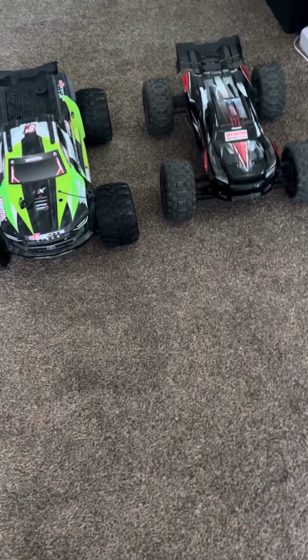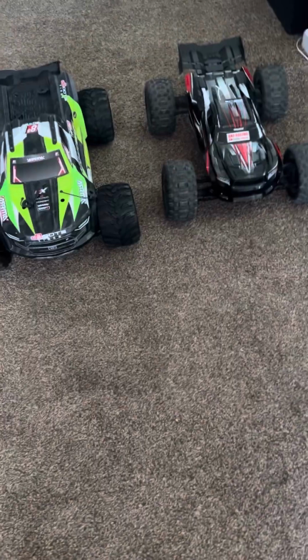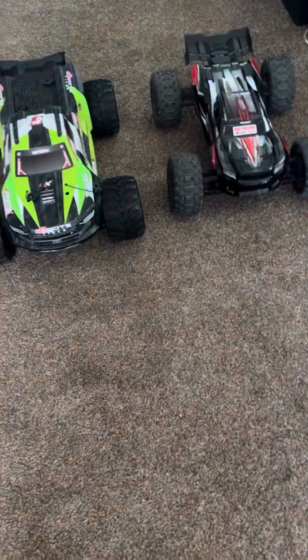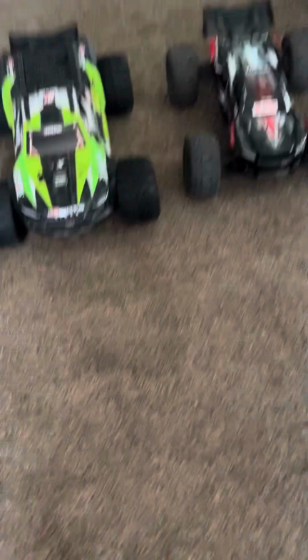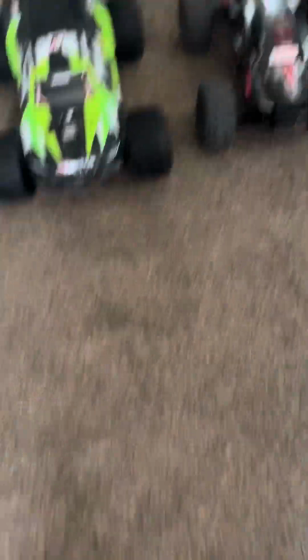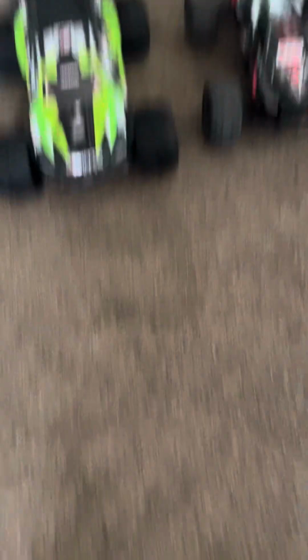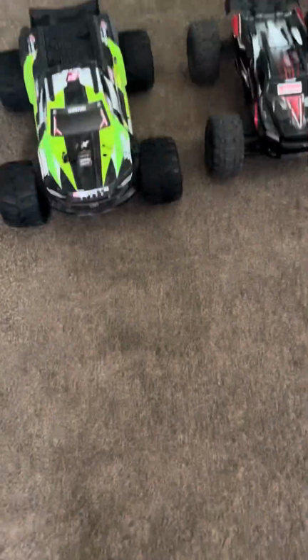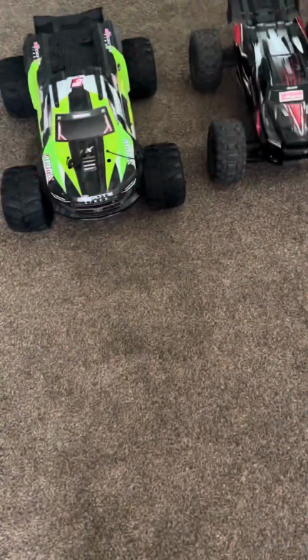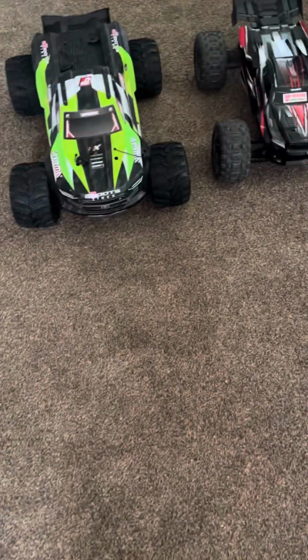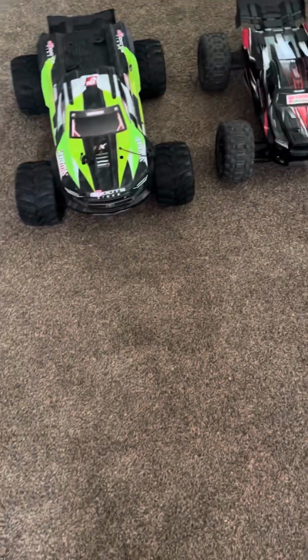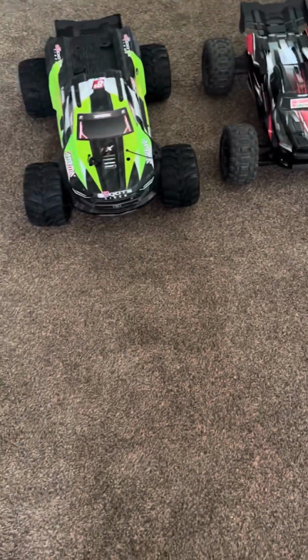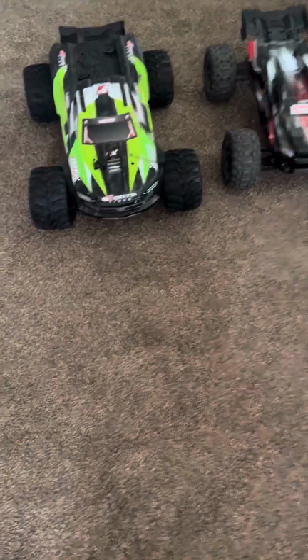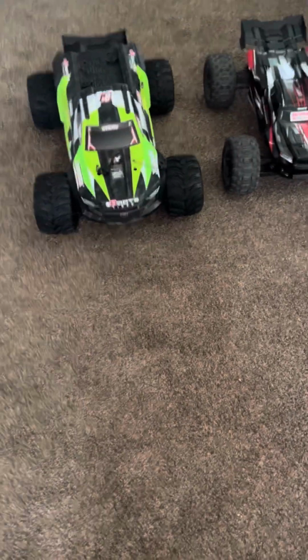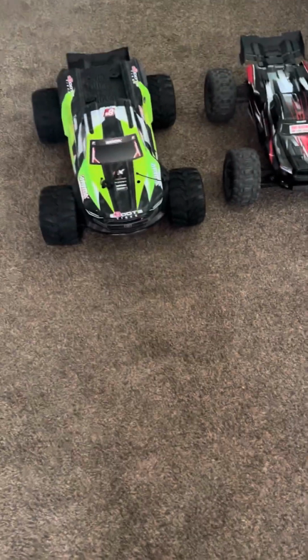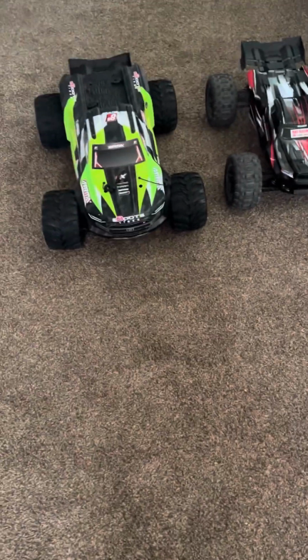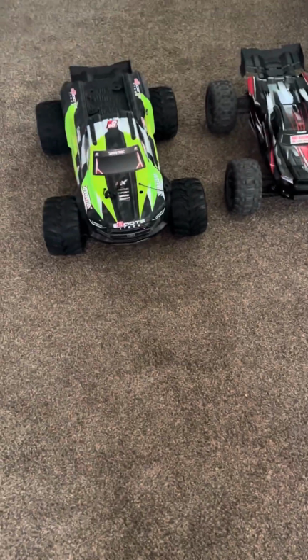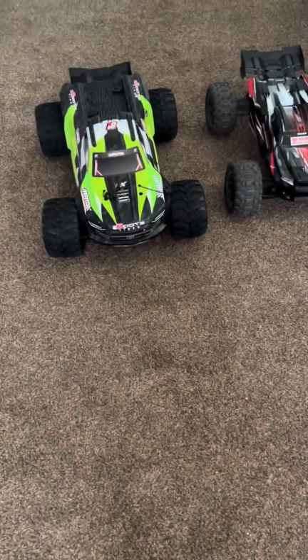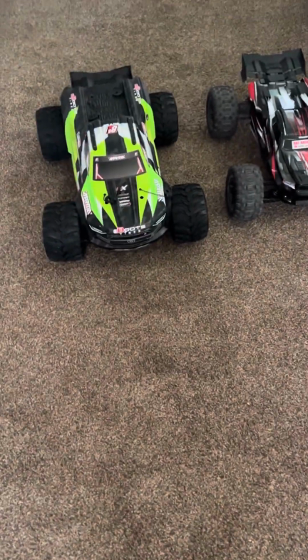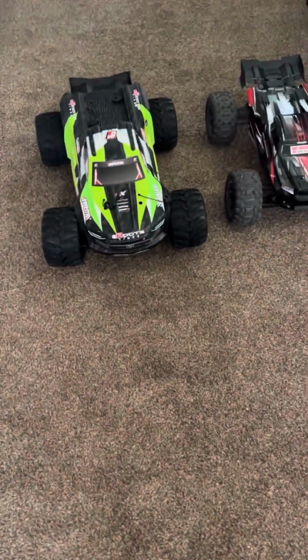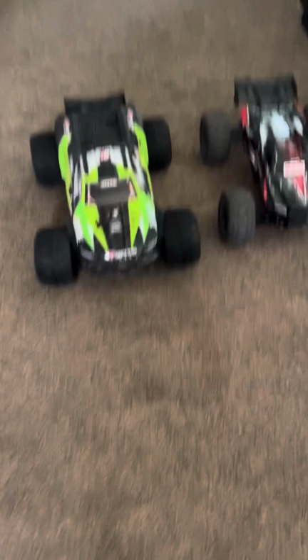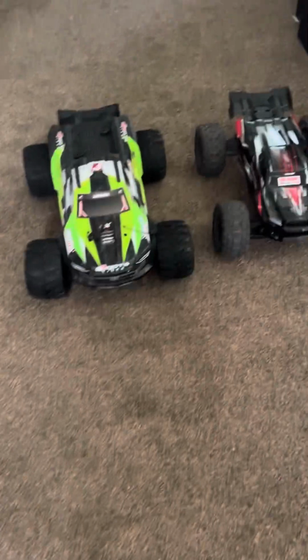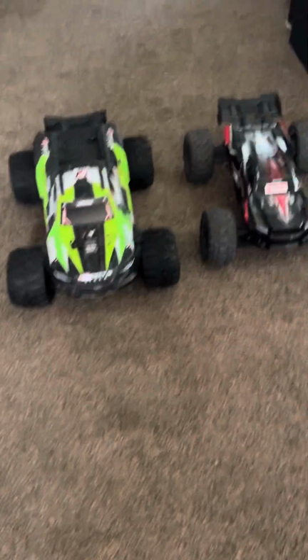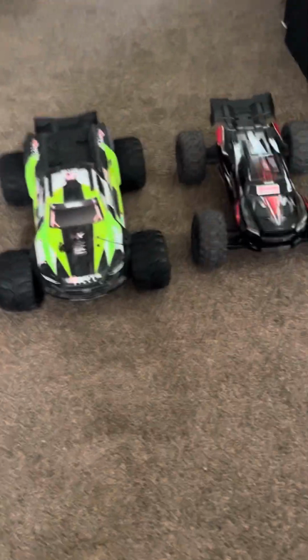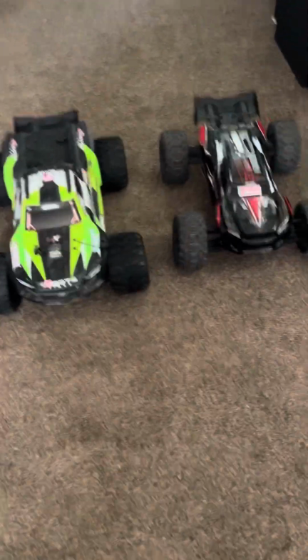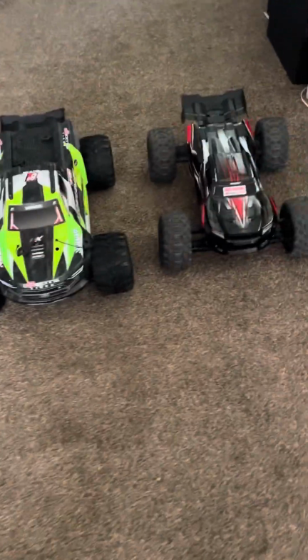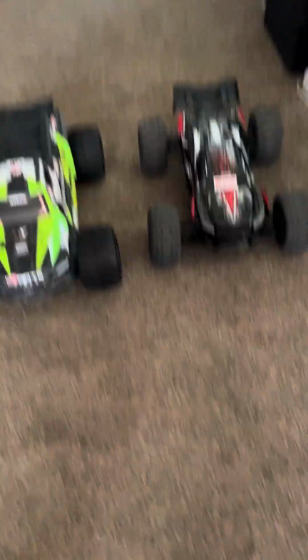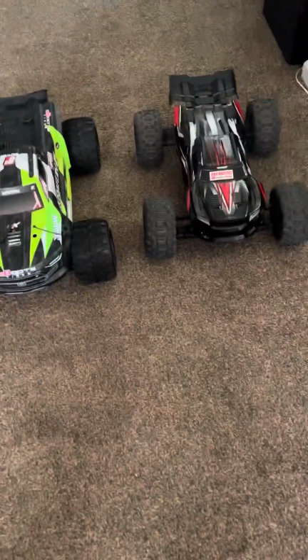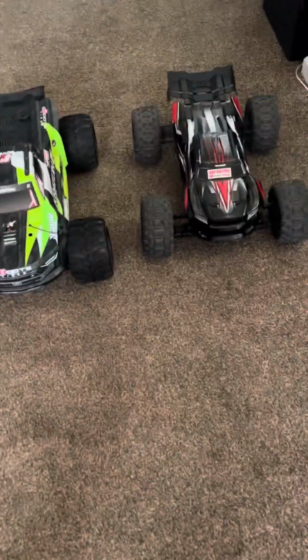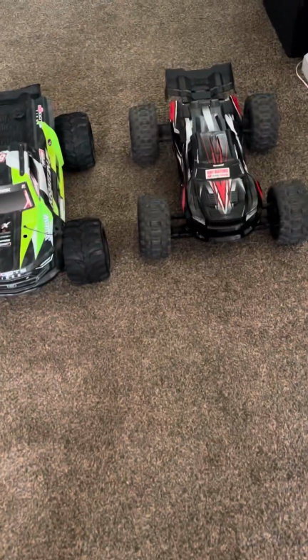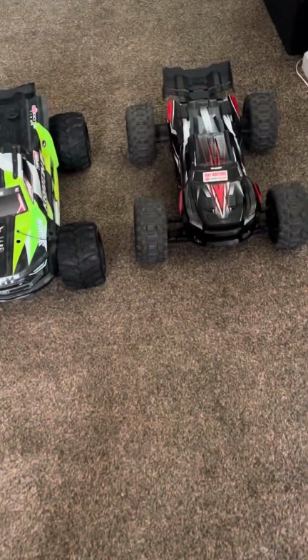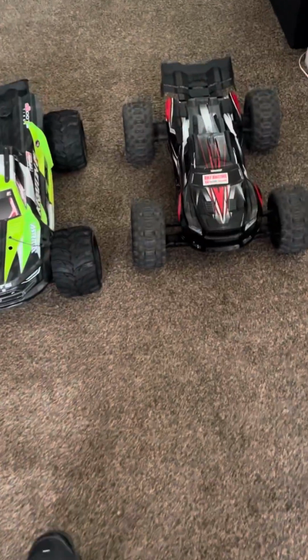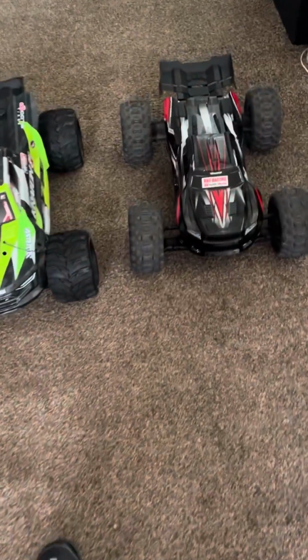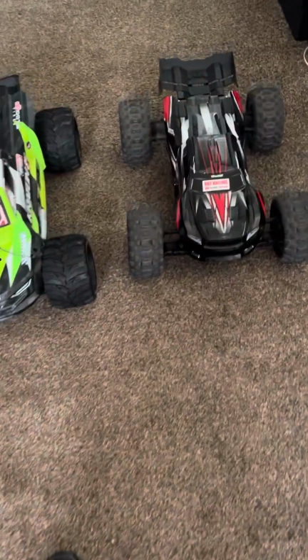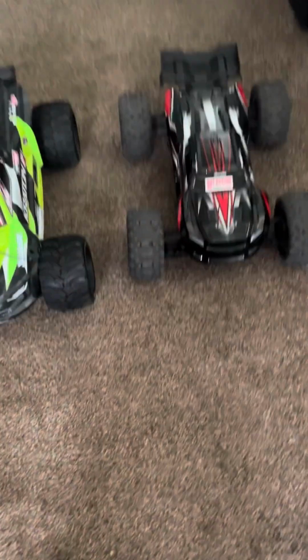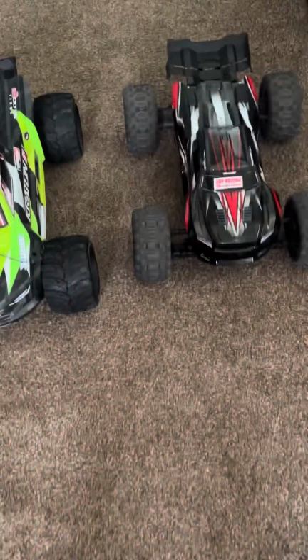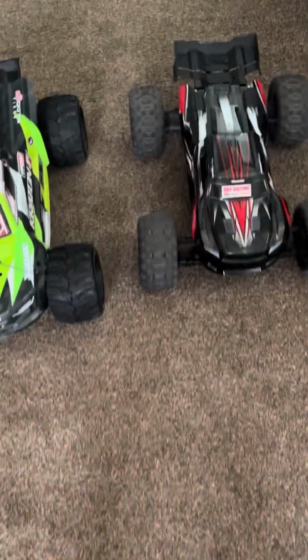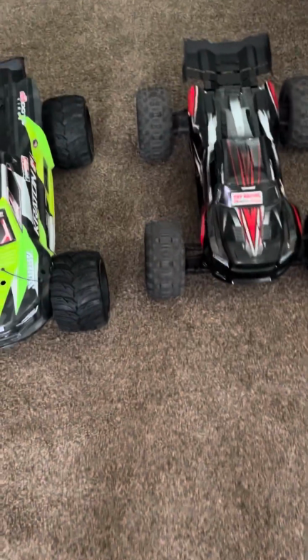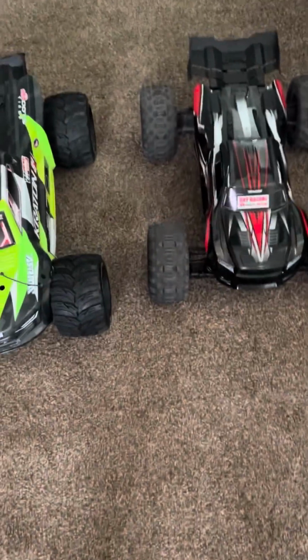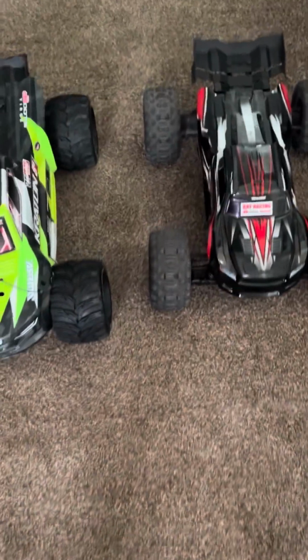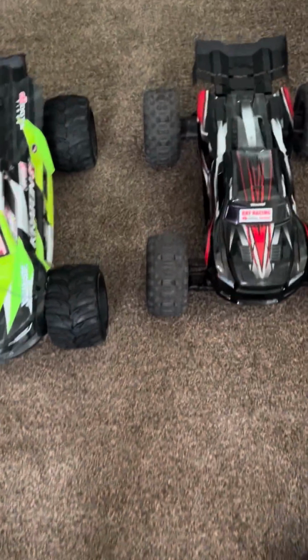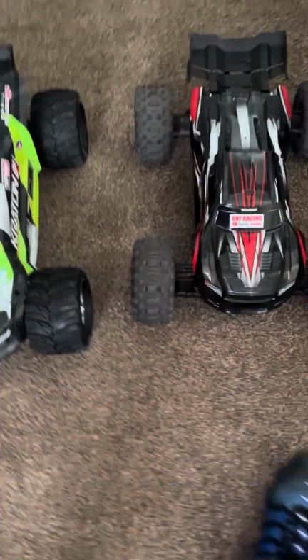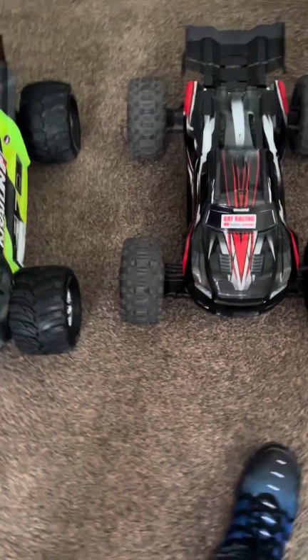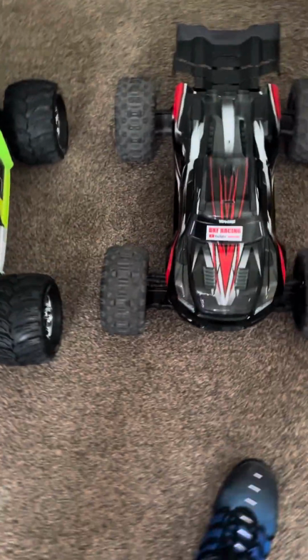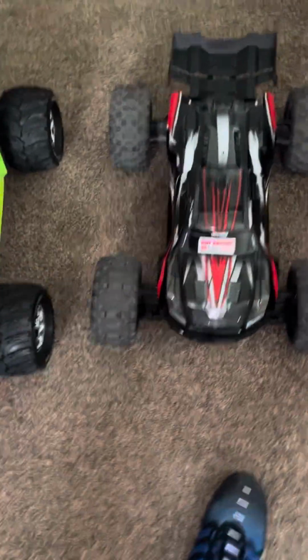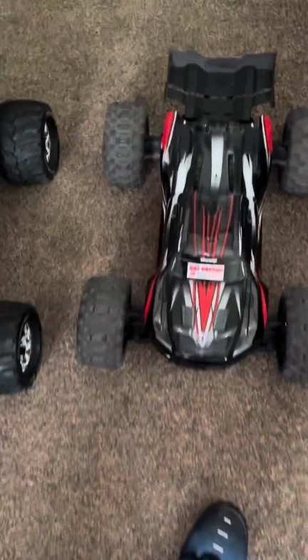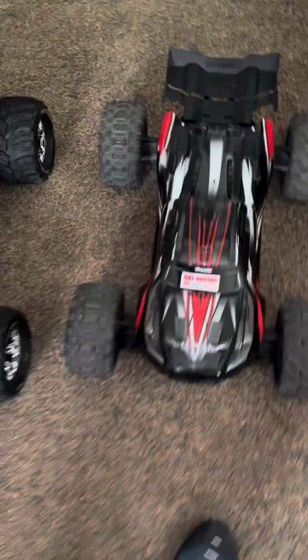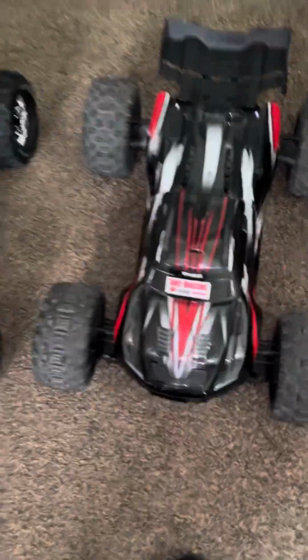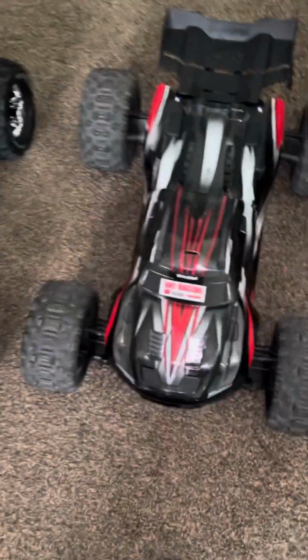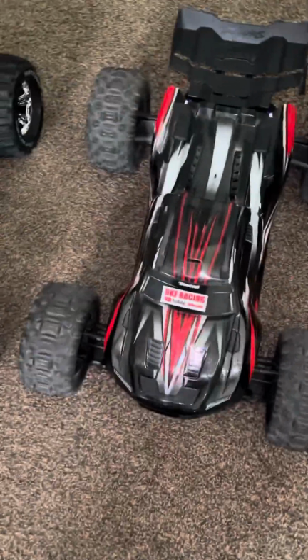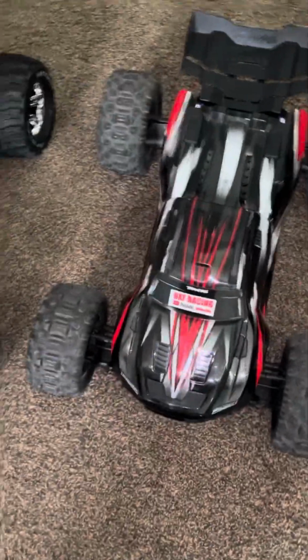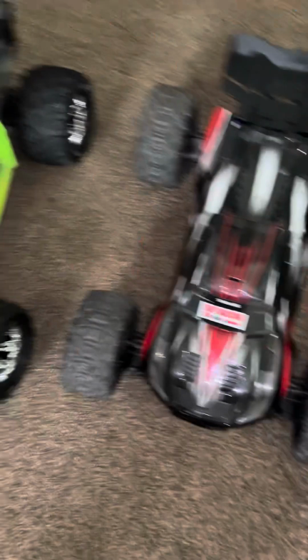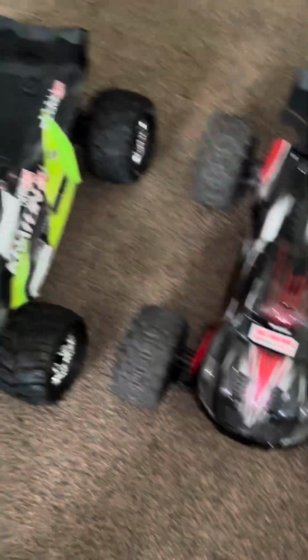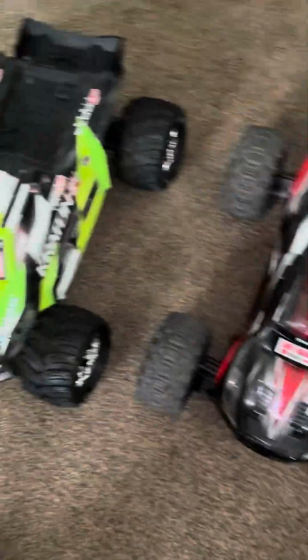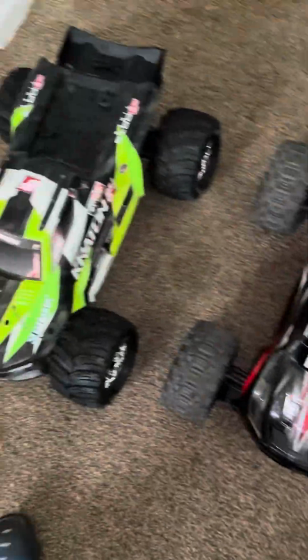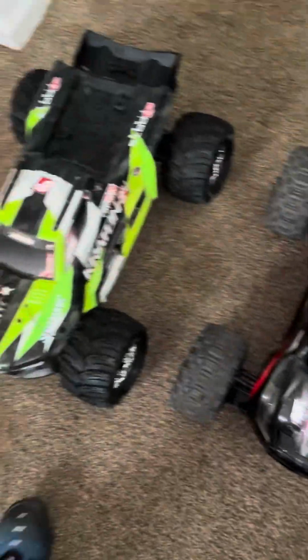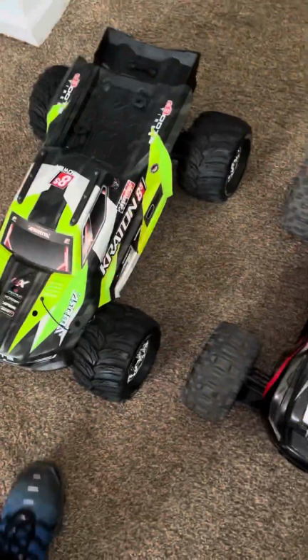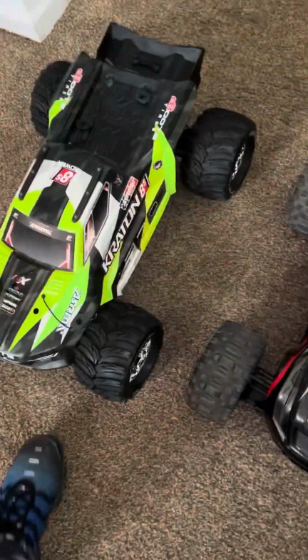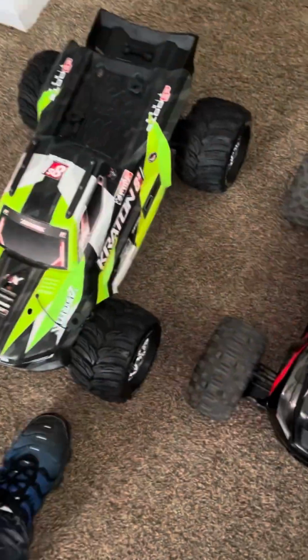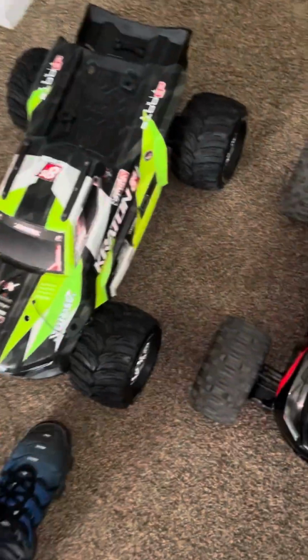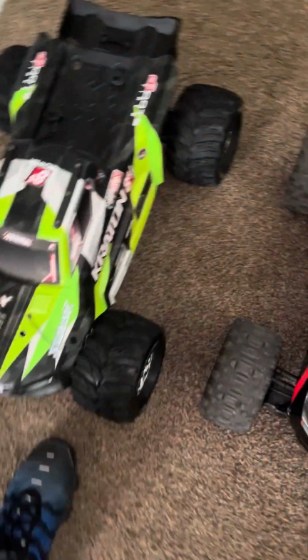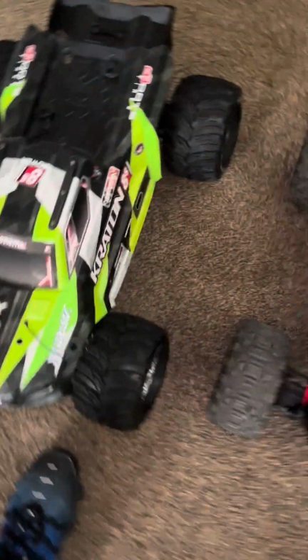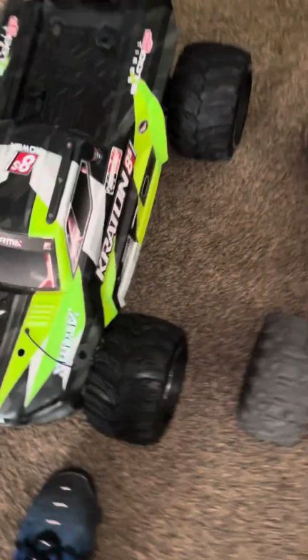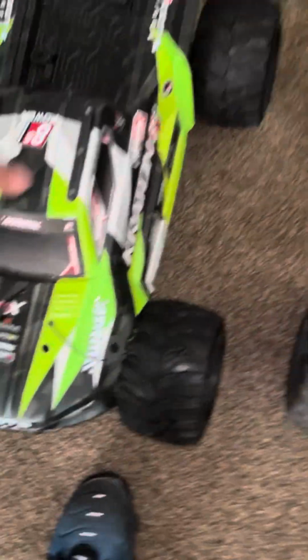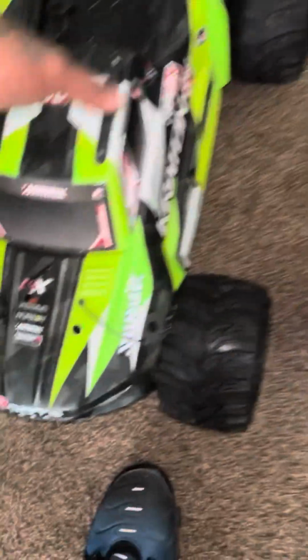Okay guys, welcome back to the channel, BKF Racing. I do have the Sledge and I have the Jackhammer right here.